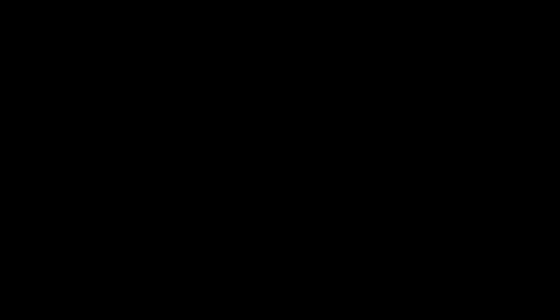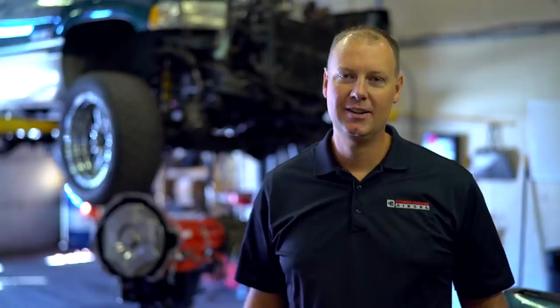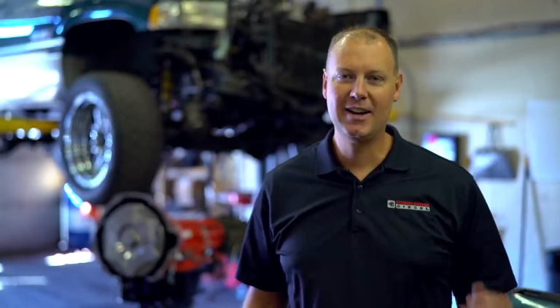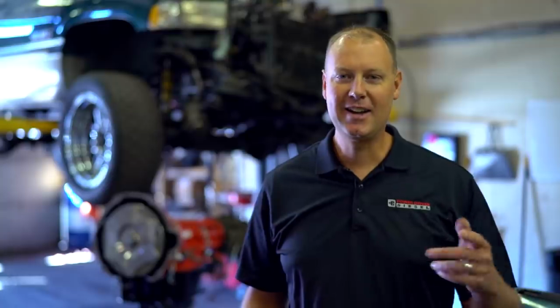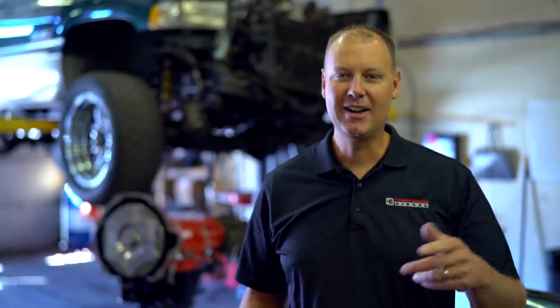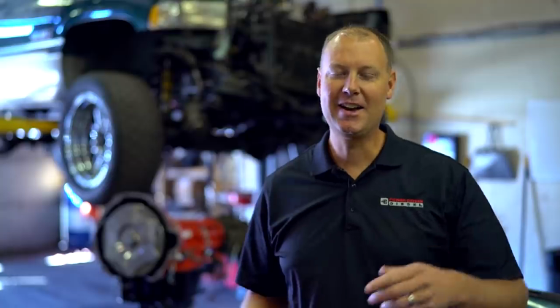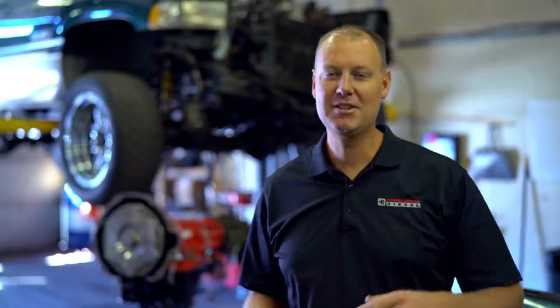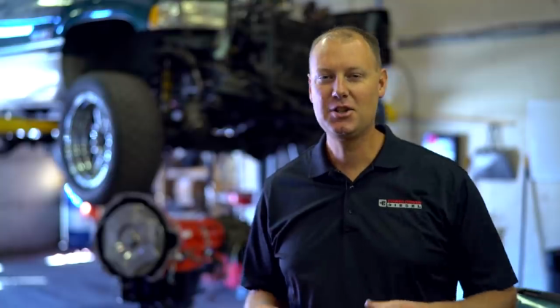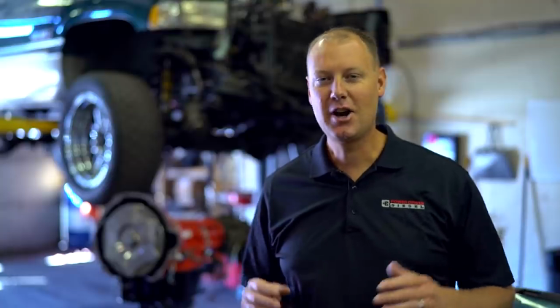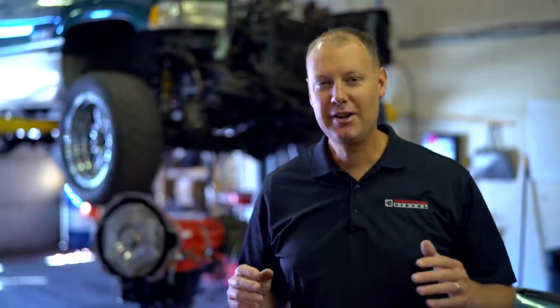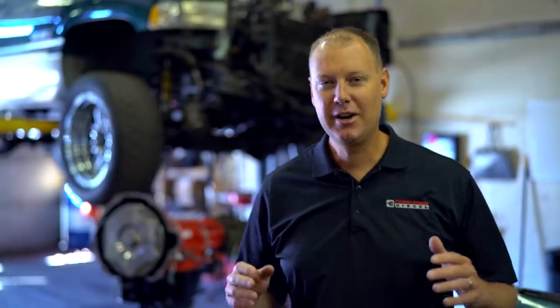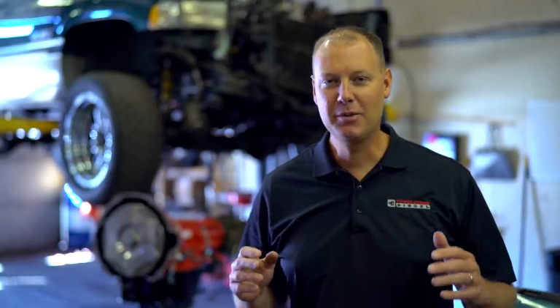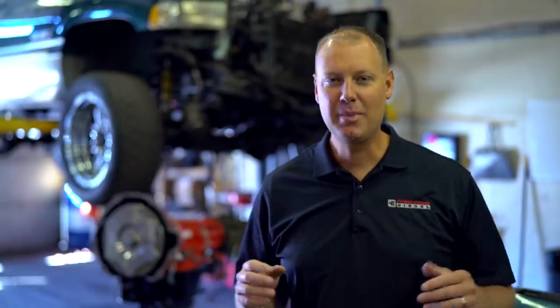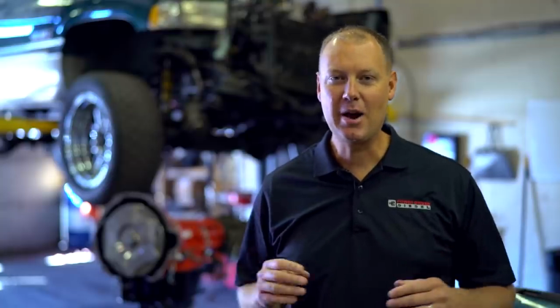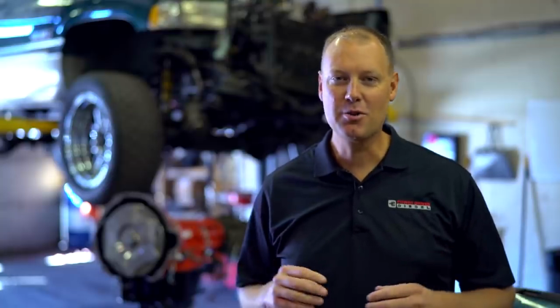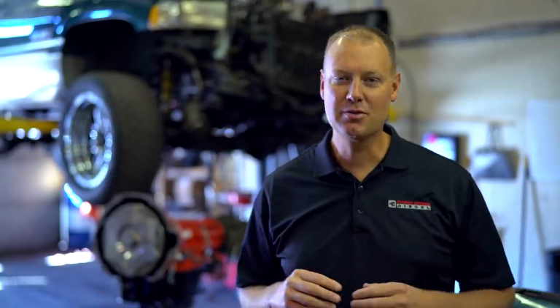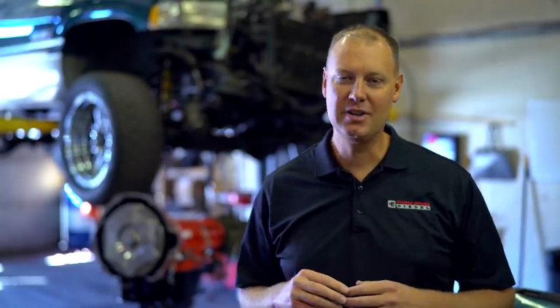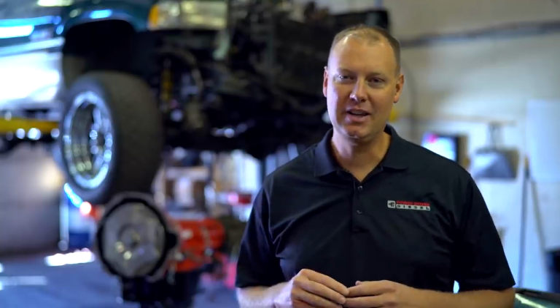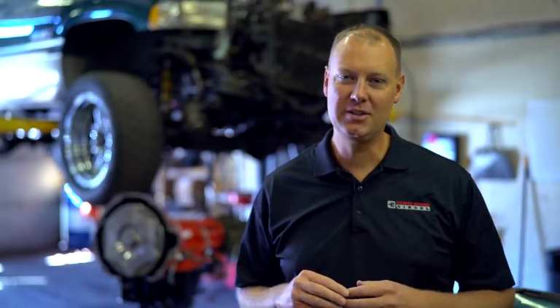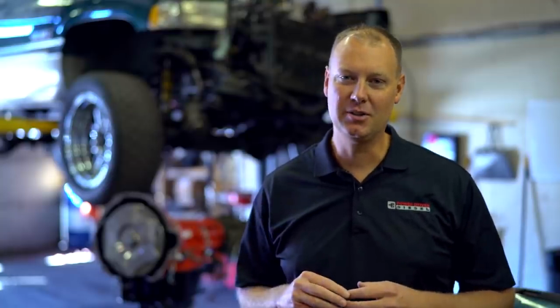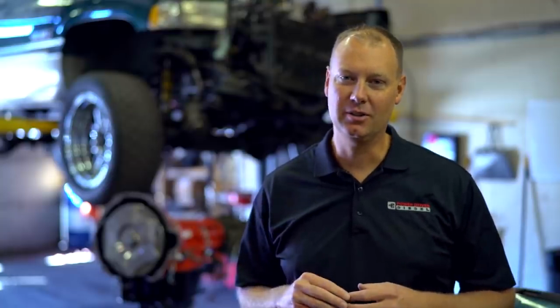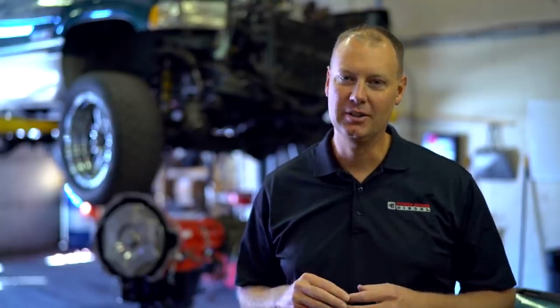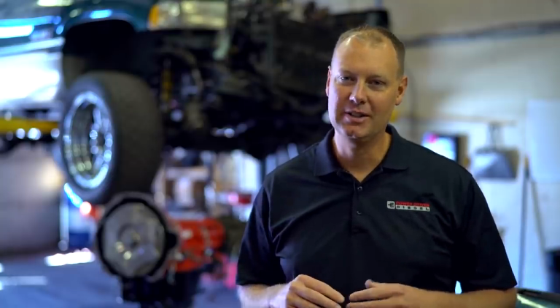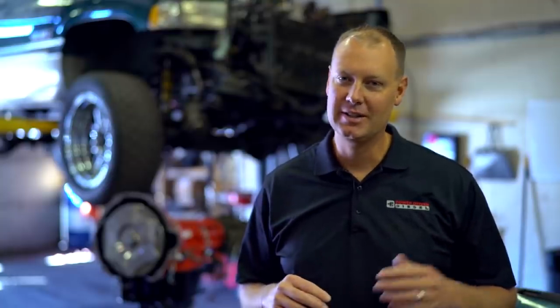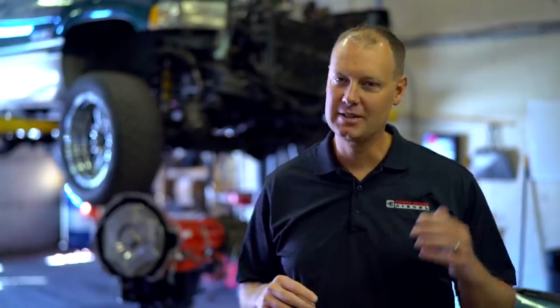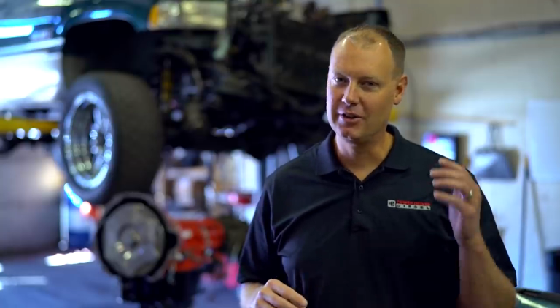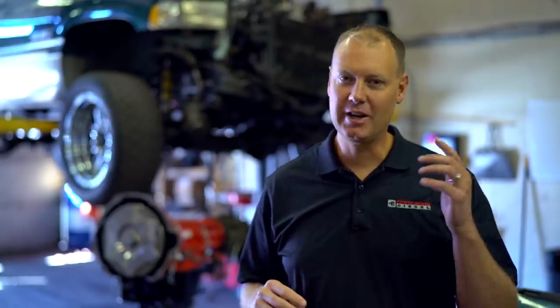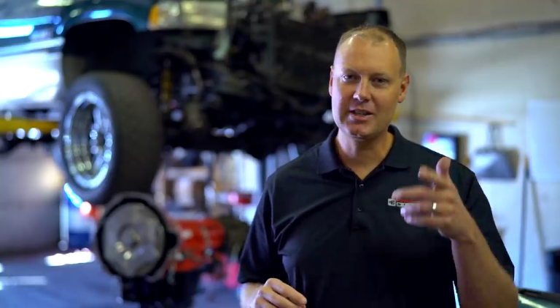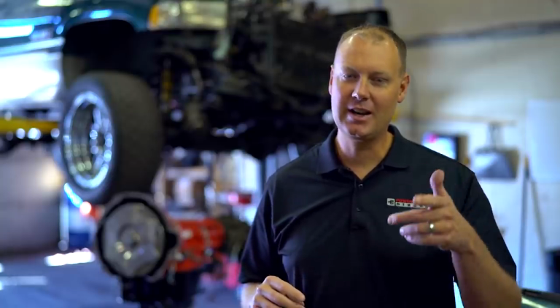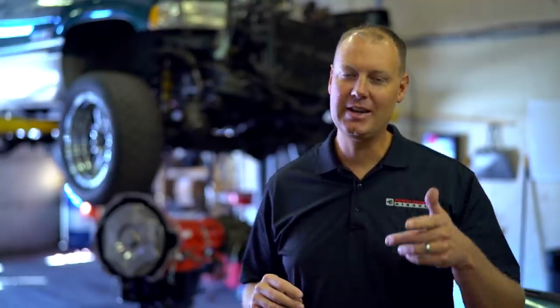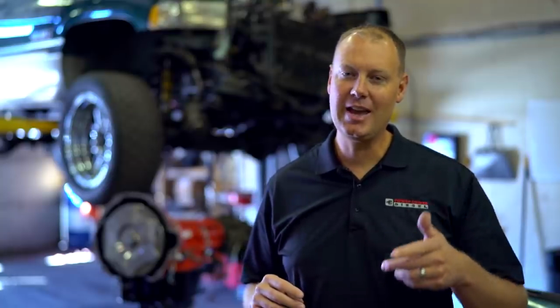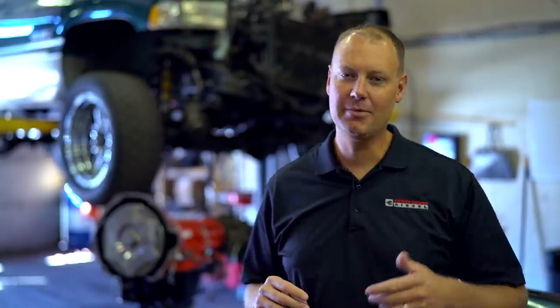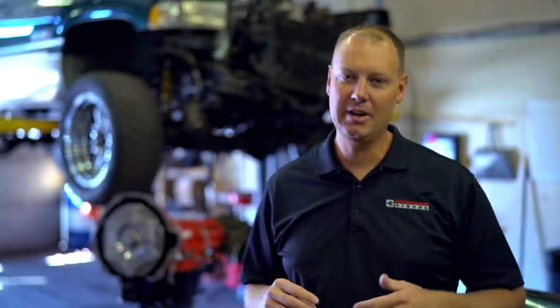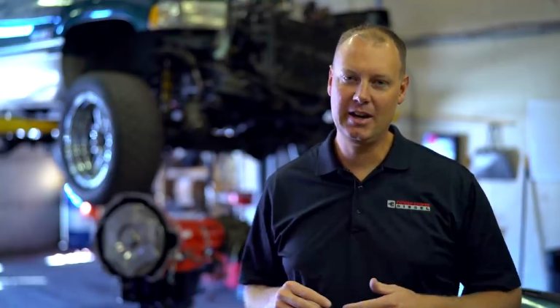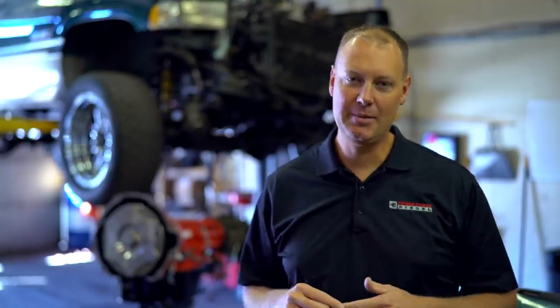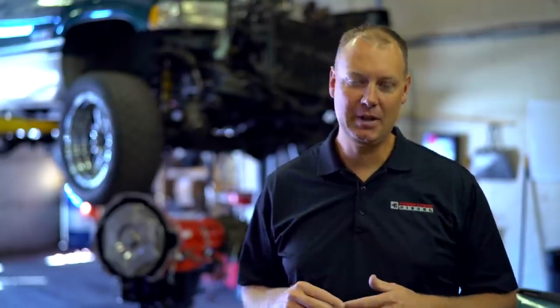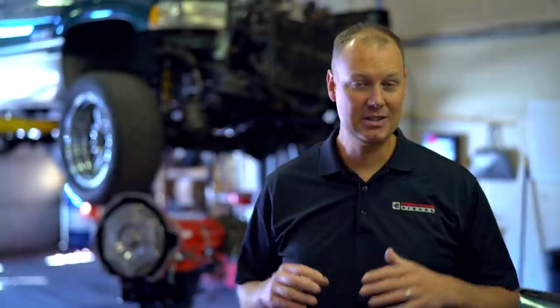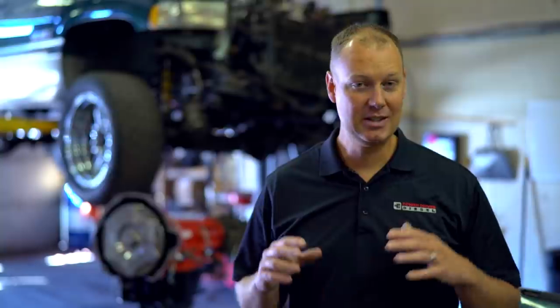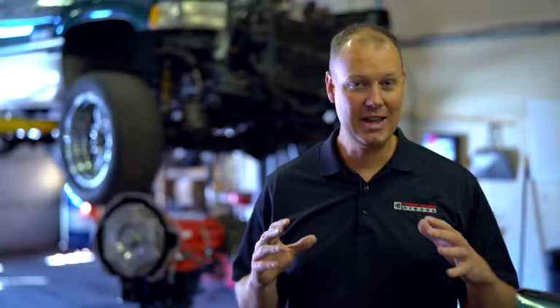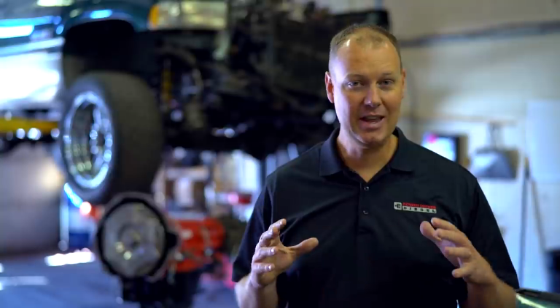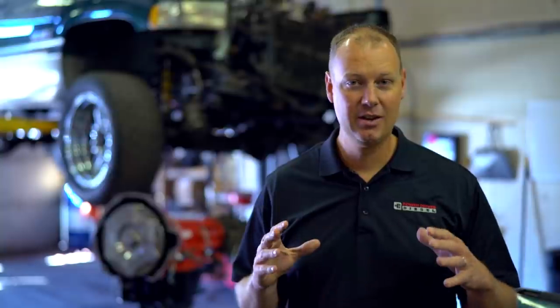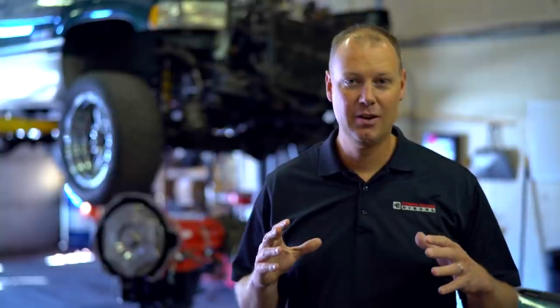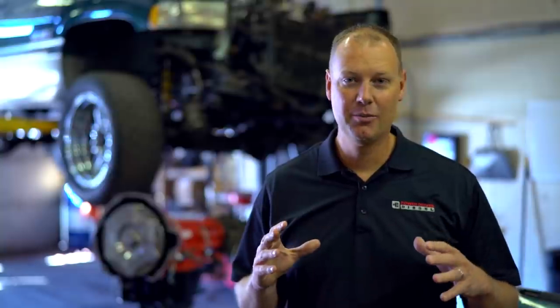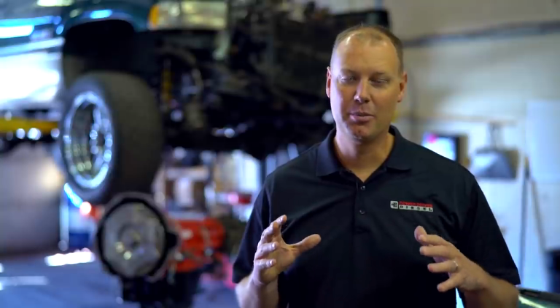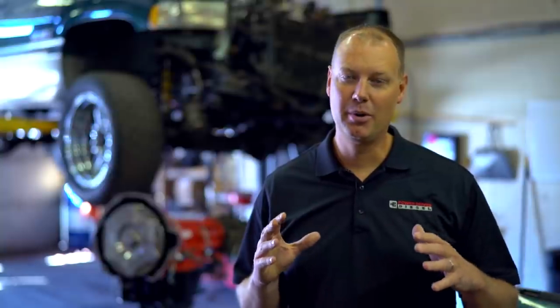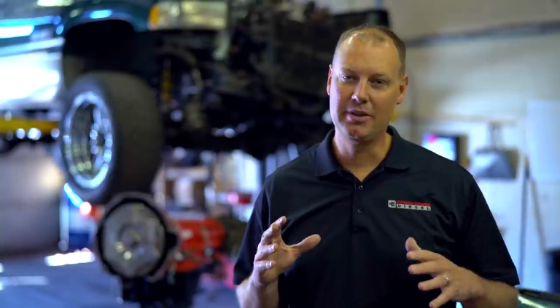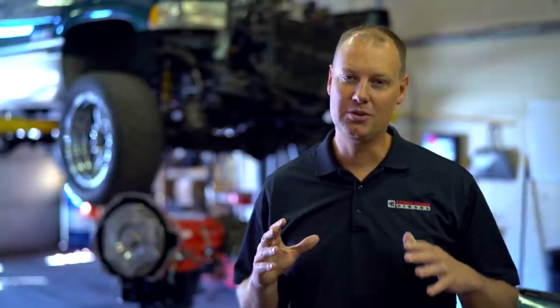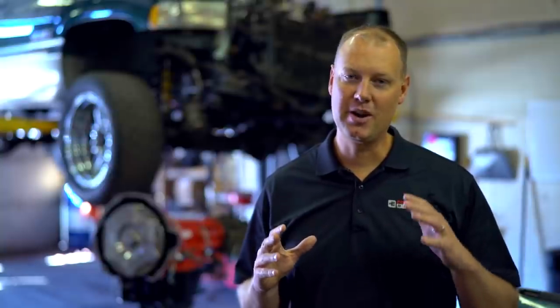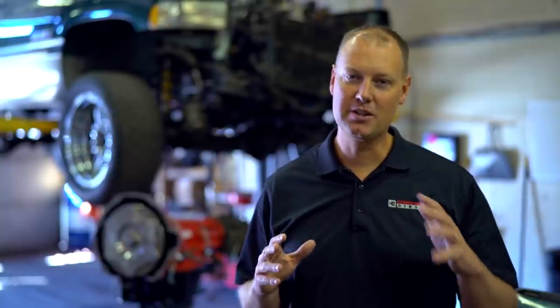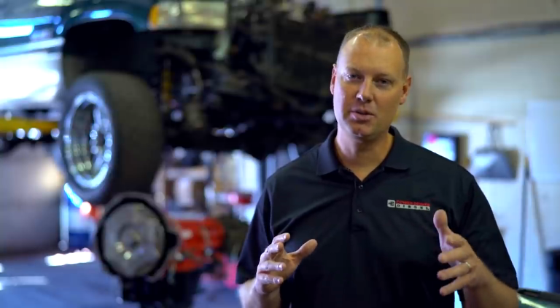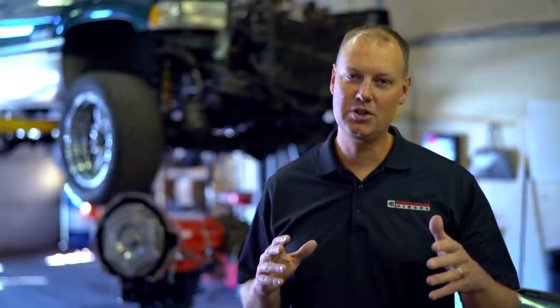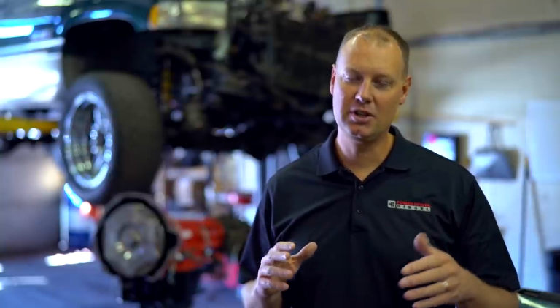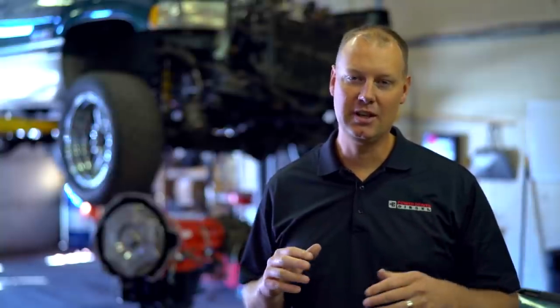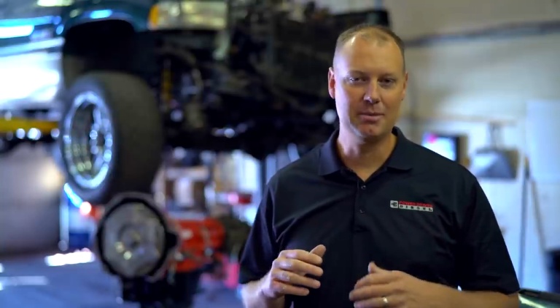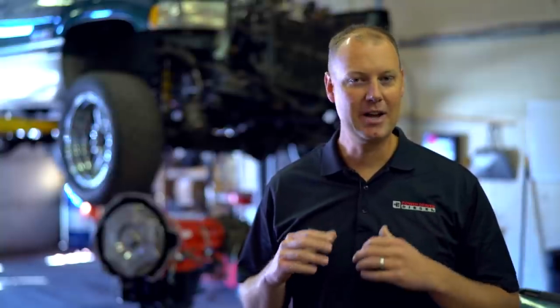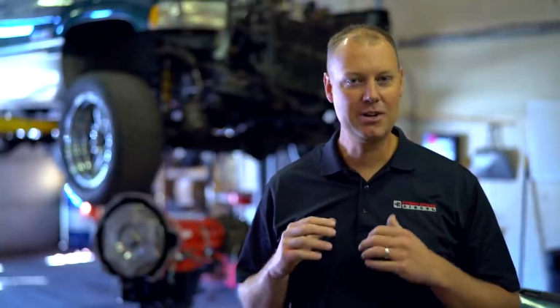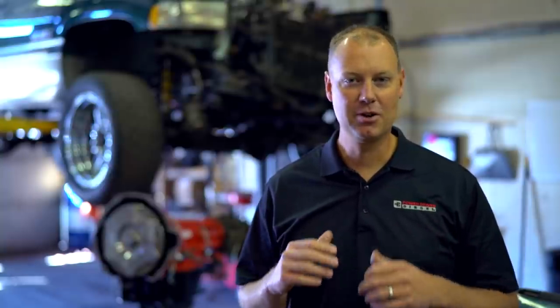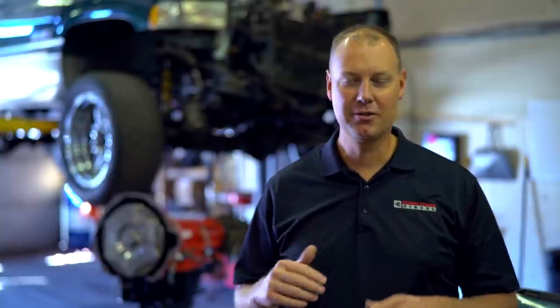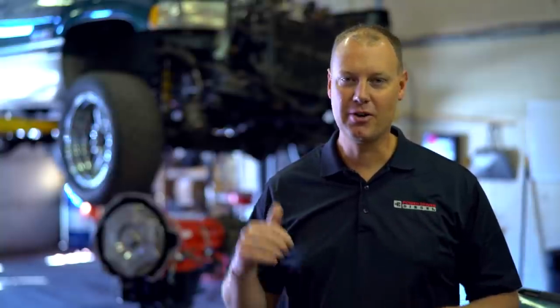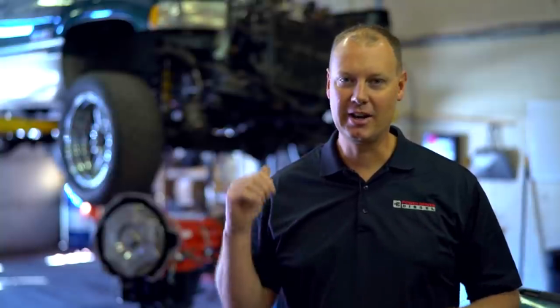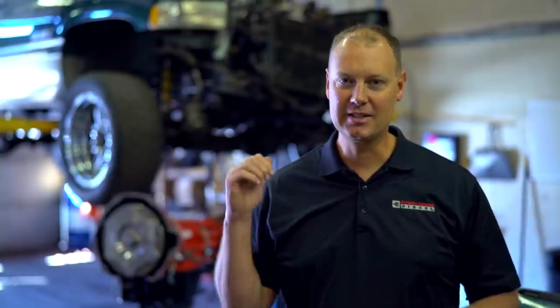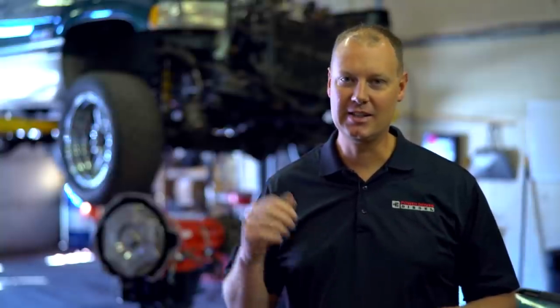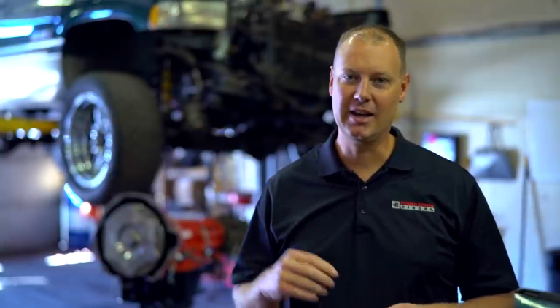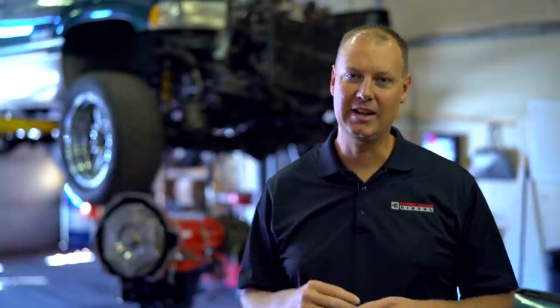Hi guys, Todd here with Power Driven Diesel. It's a very exciting day for me today because today we're putting the transmission in my truck Frankenstein.